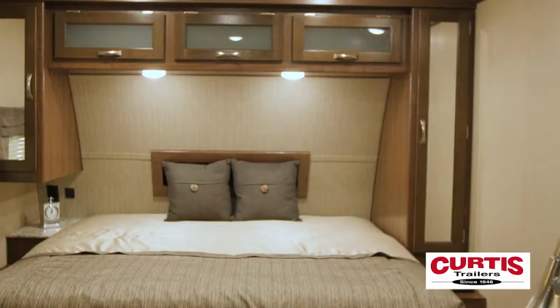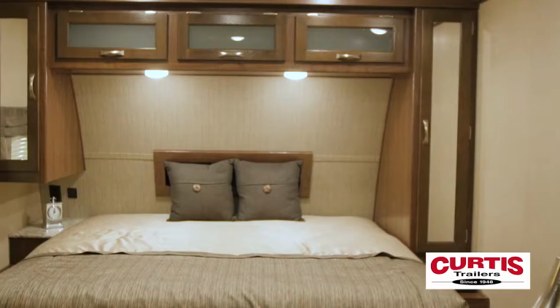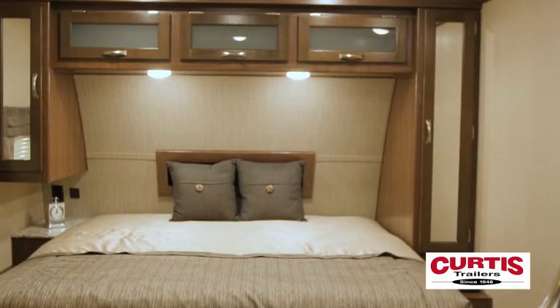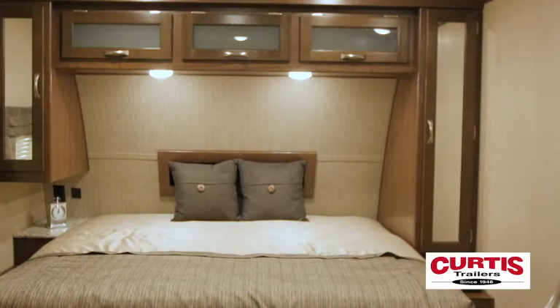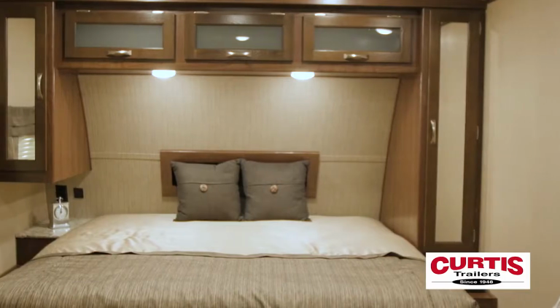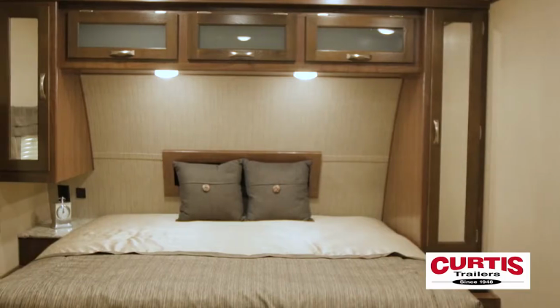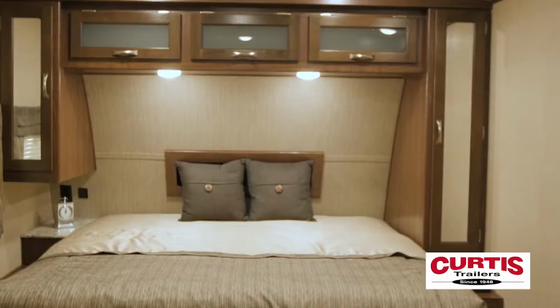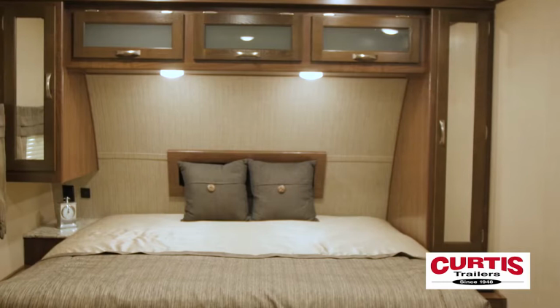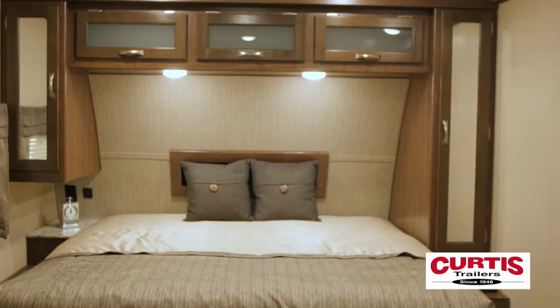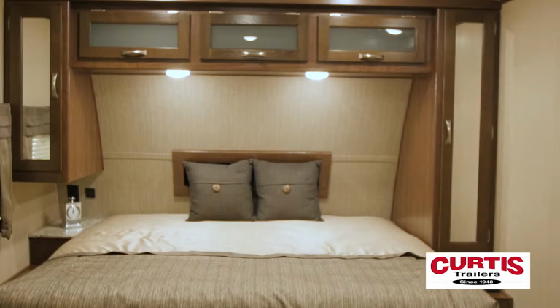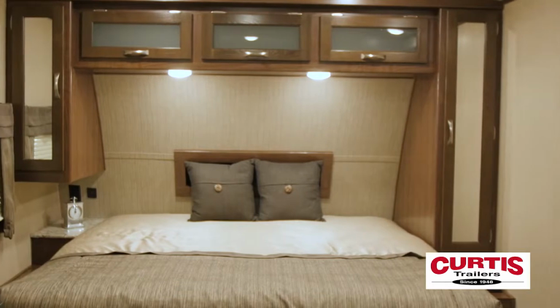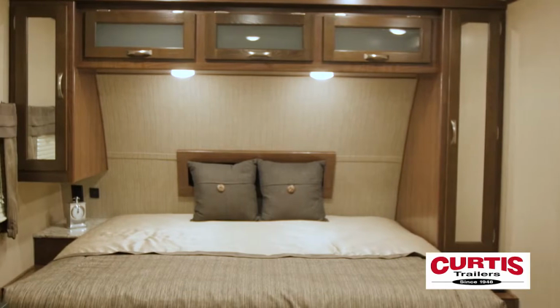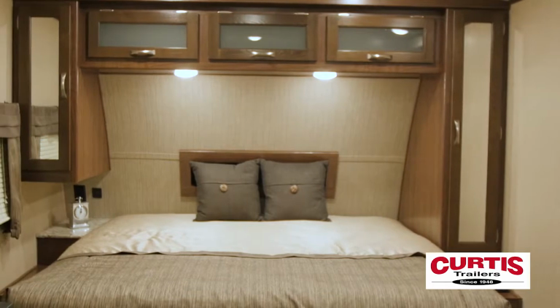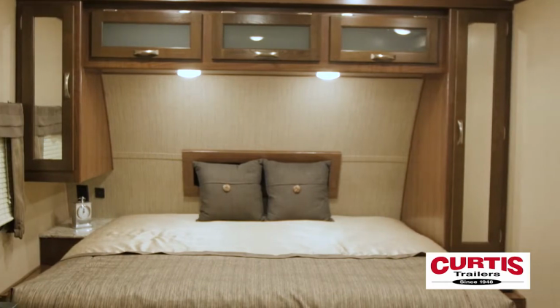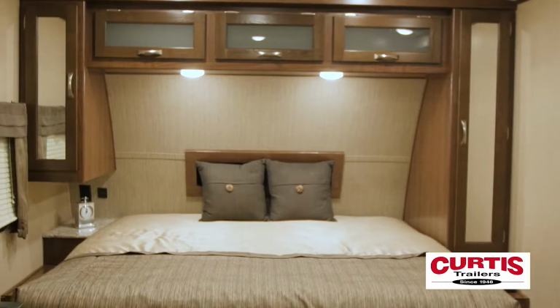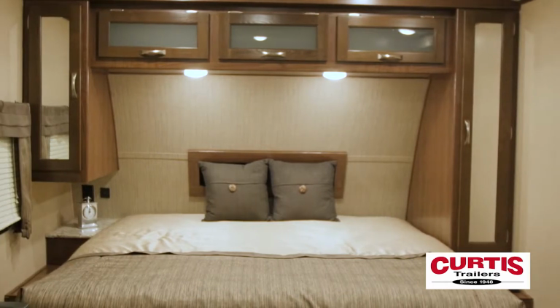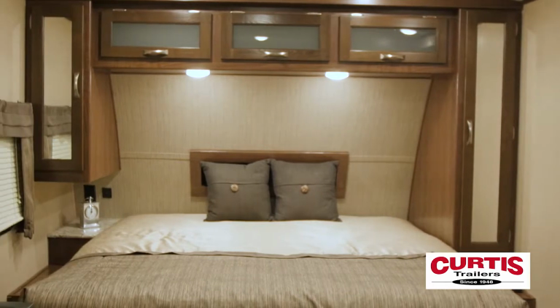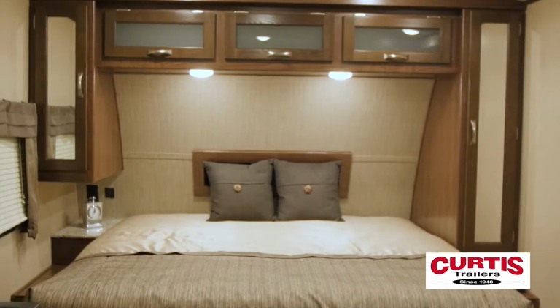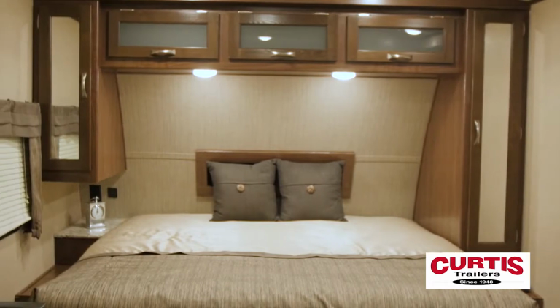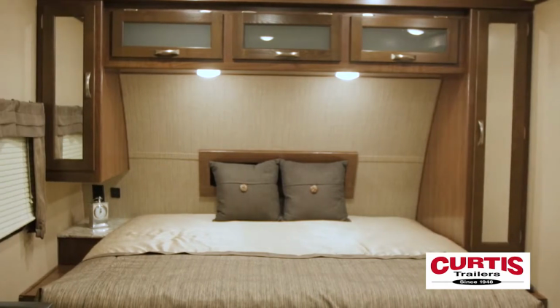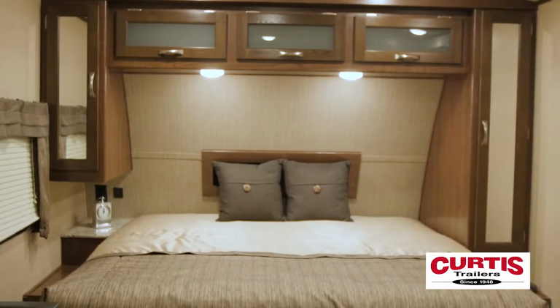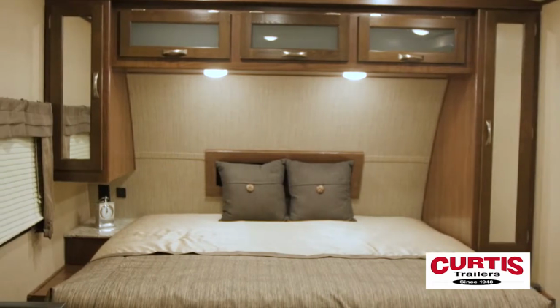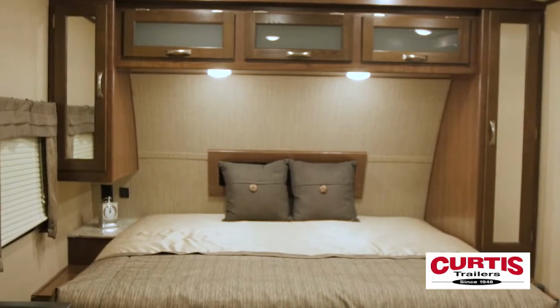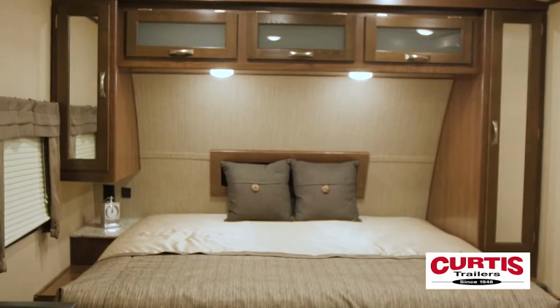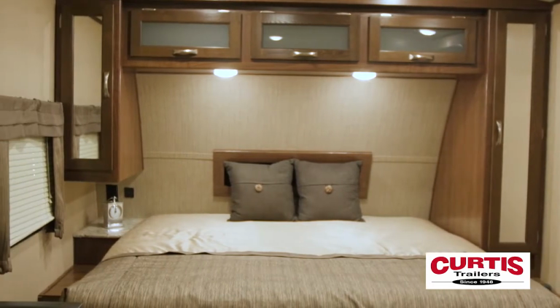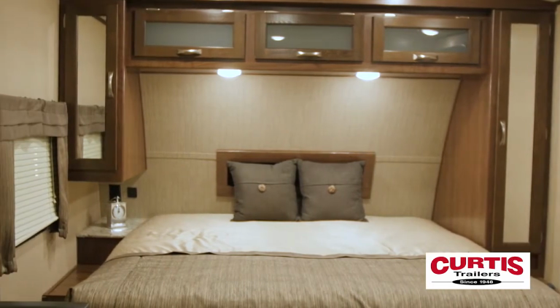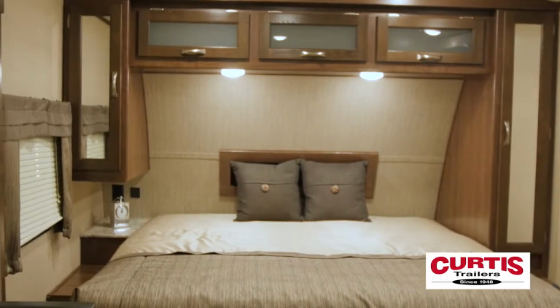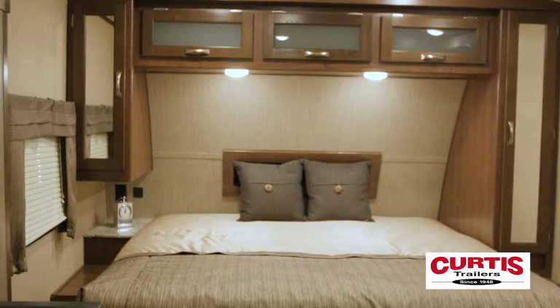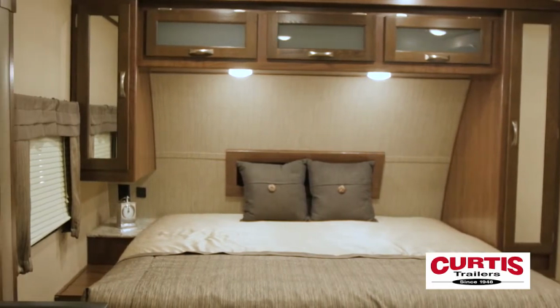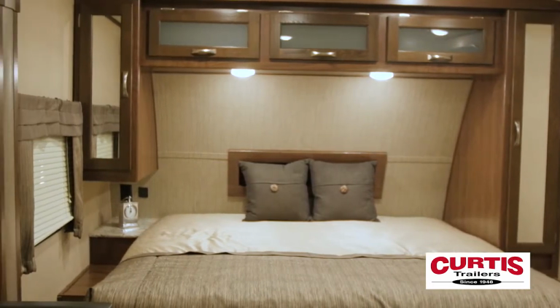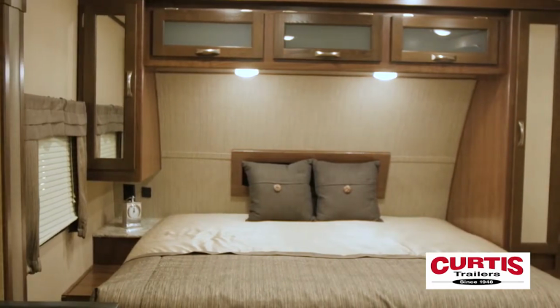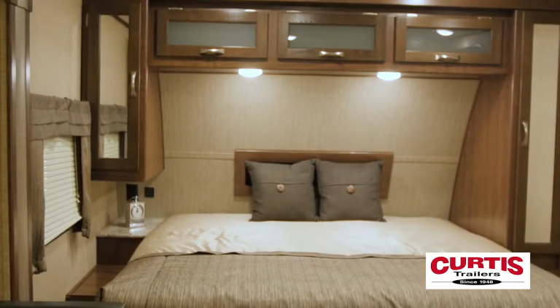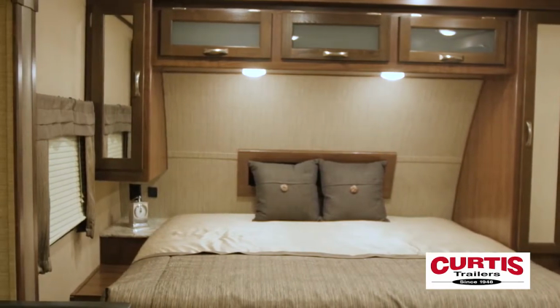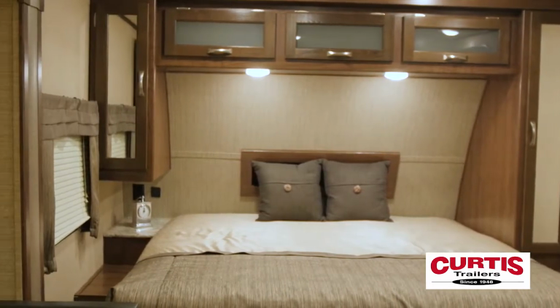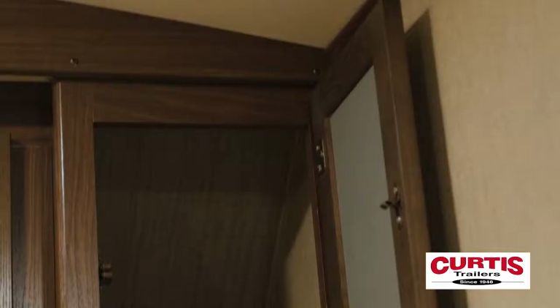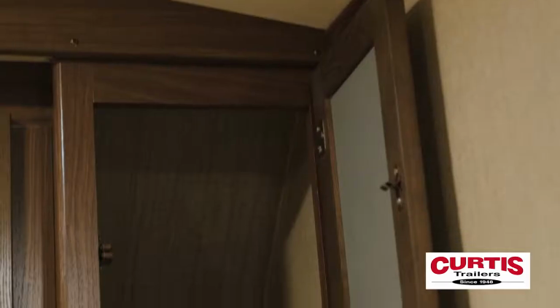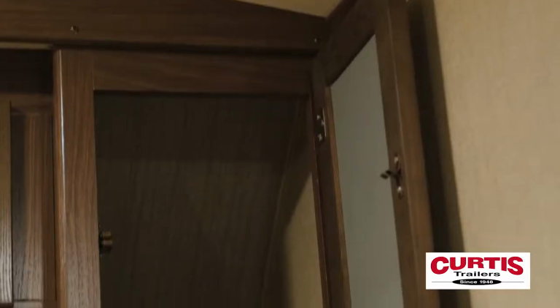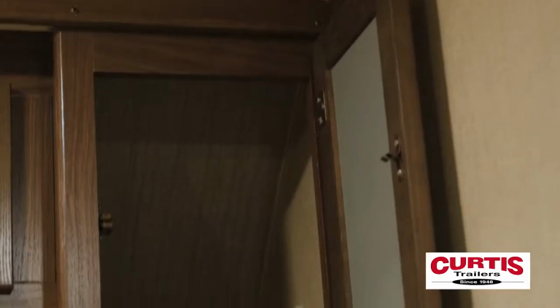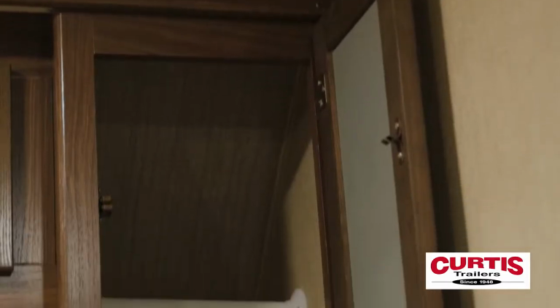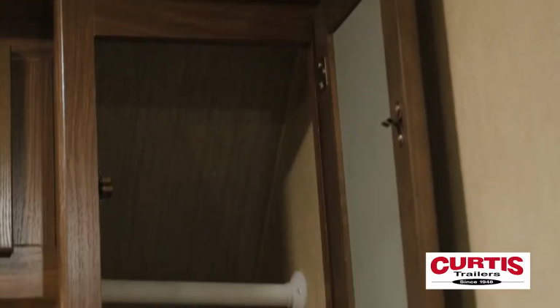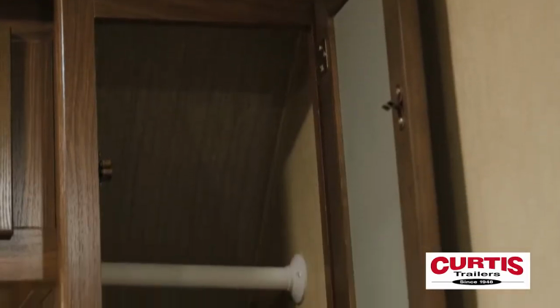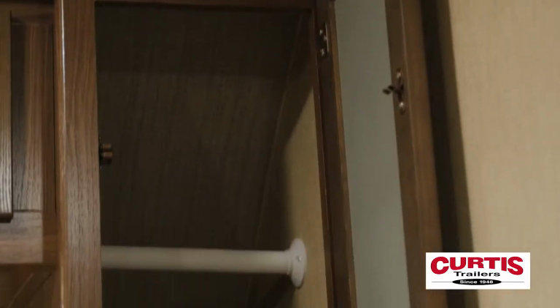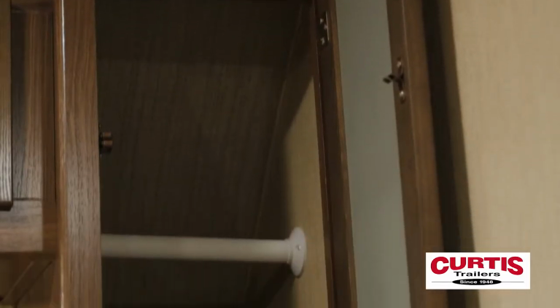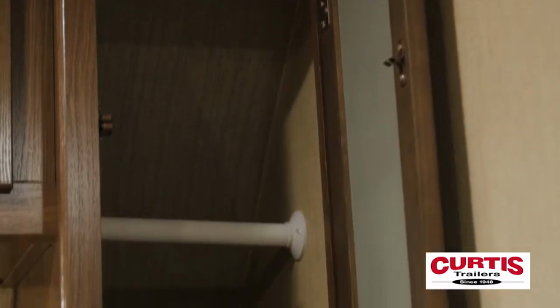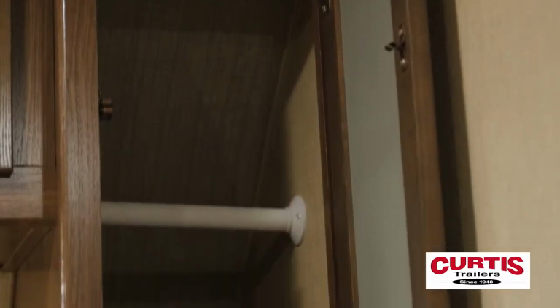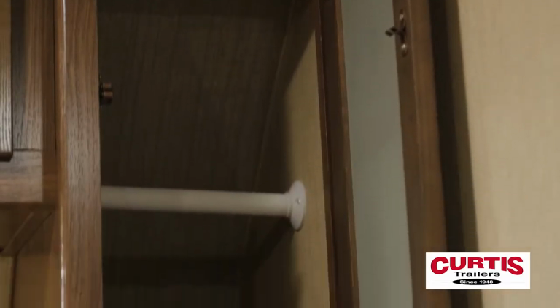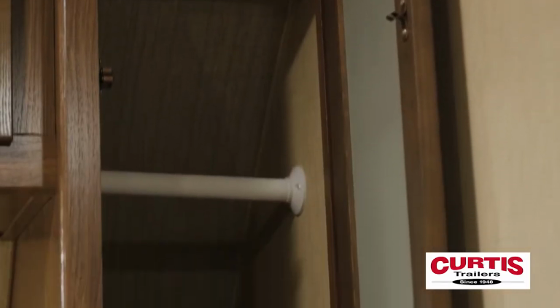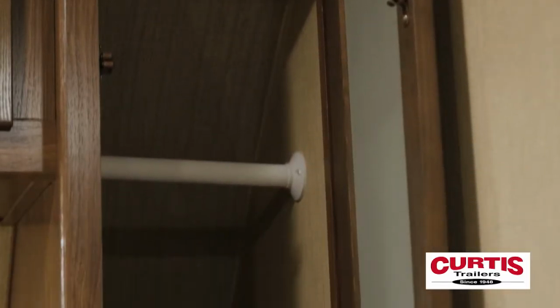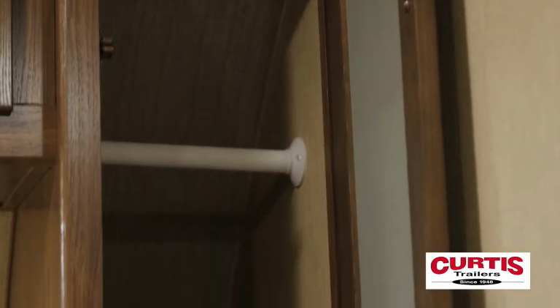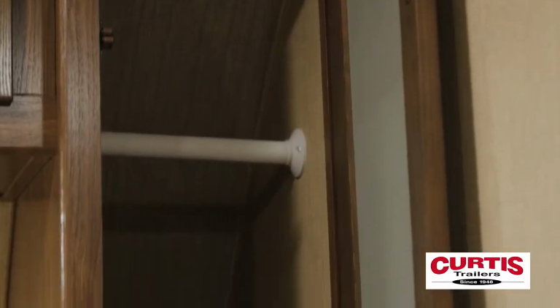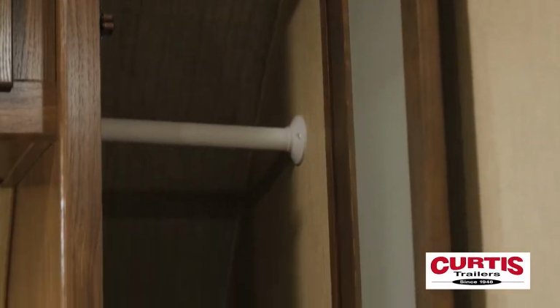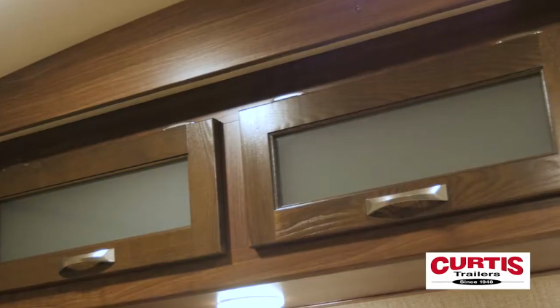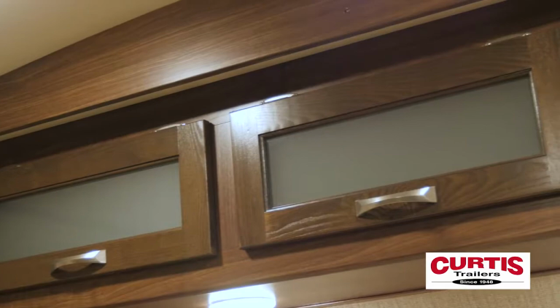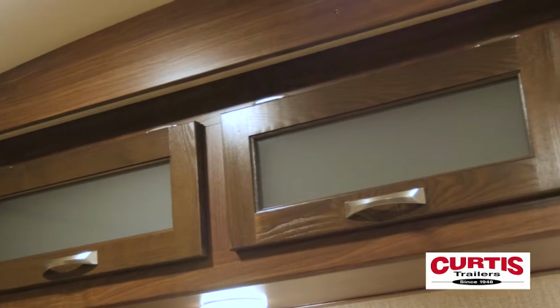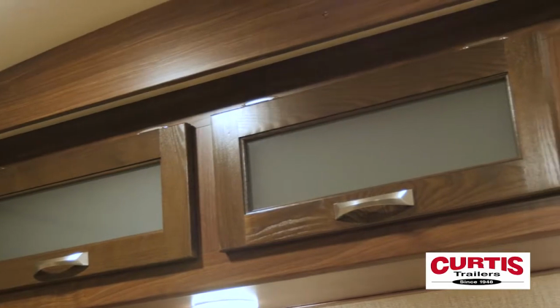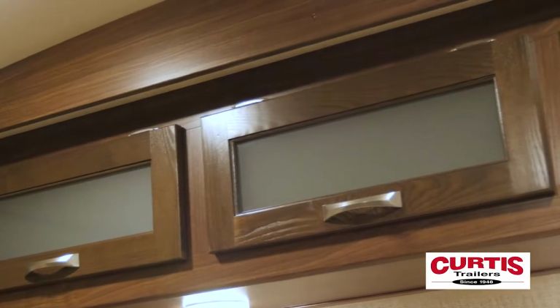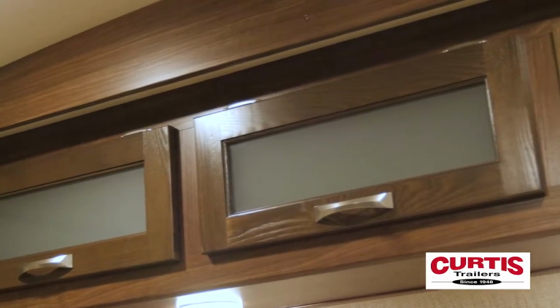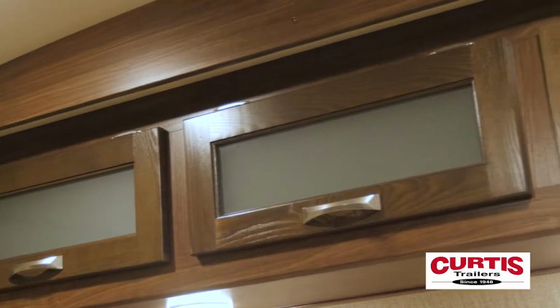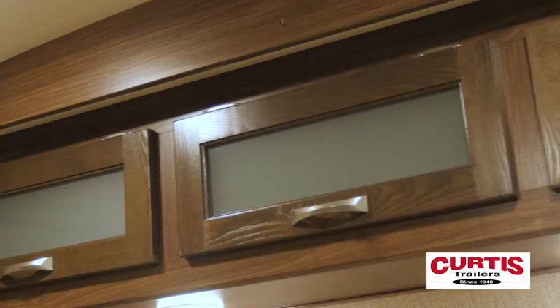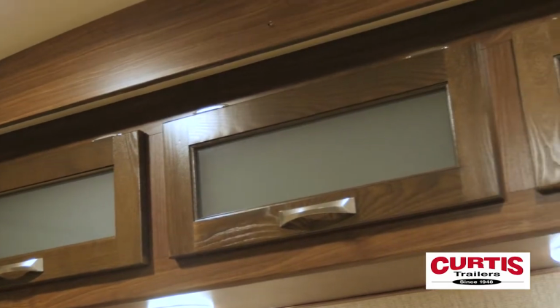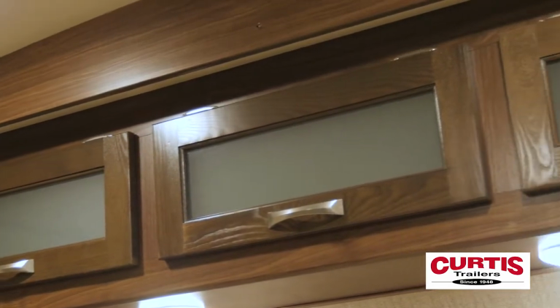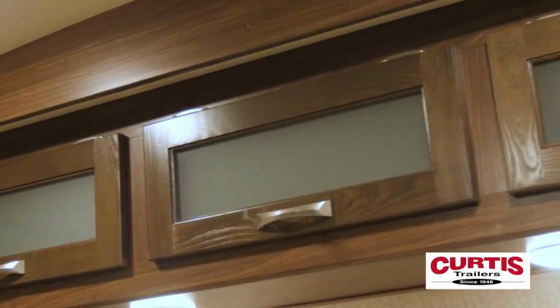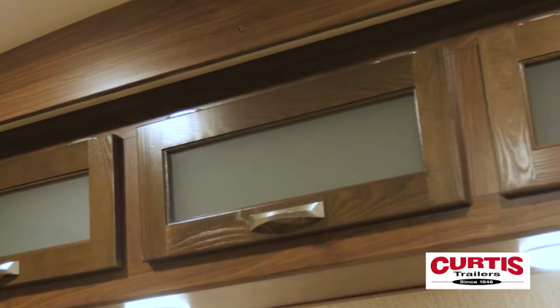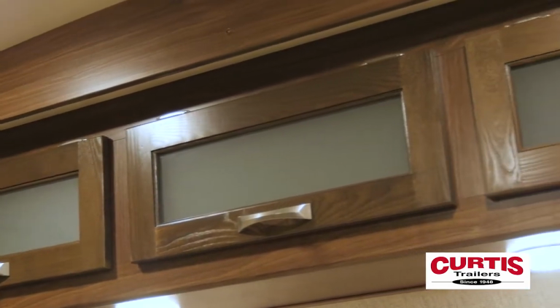When the day is over, melt away the miles on the residential king bed, framed with both wardrobe-style and overhead hardwood cabinetry.